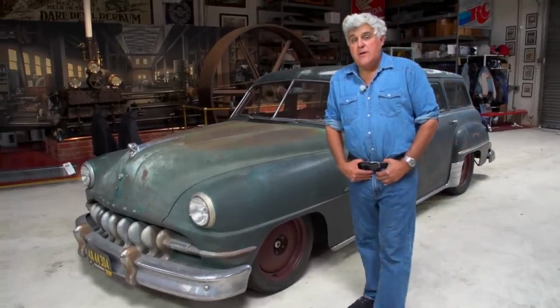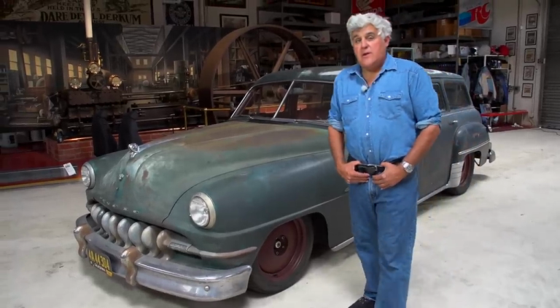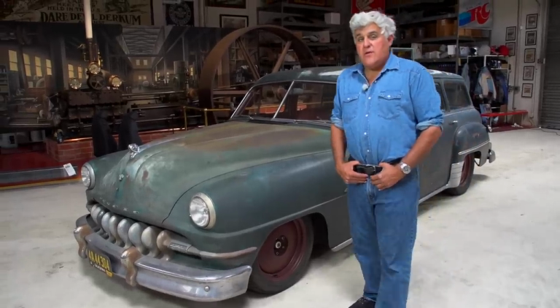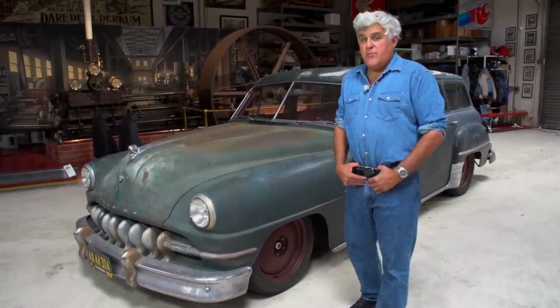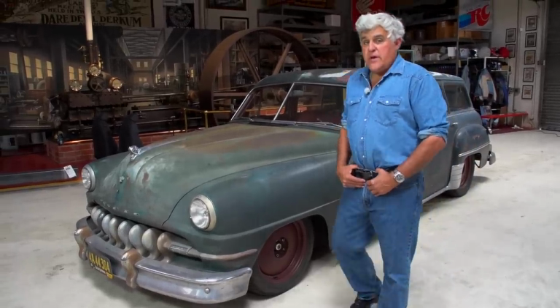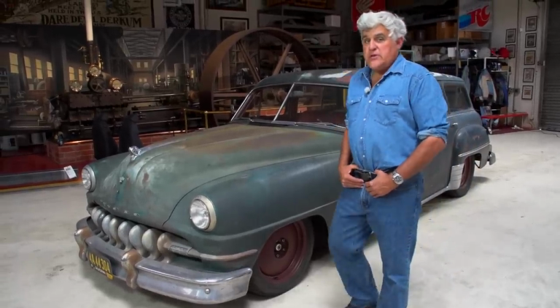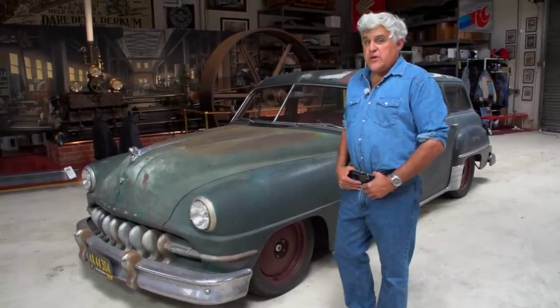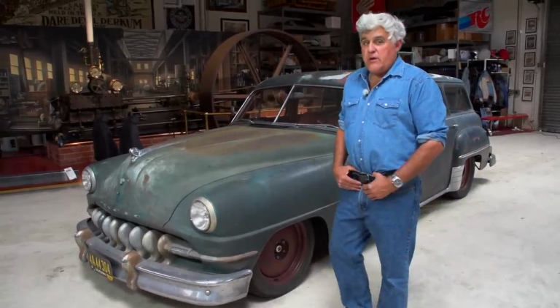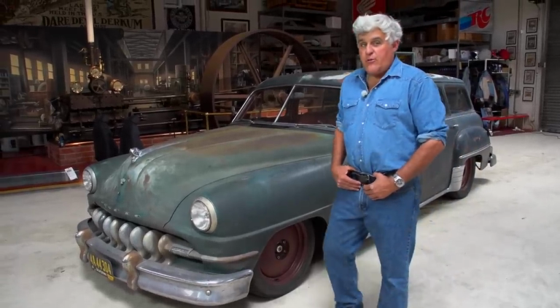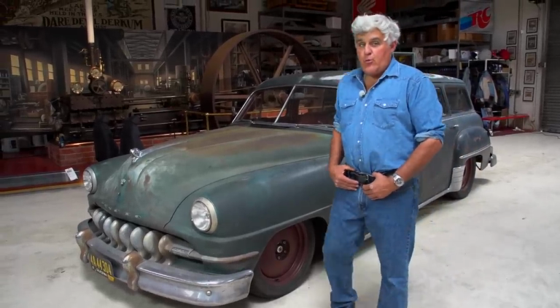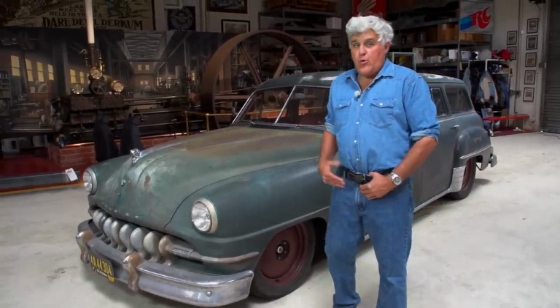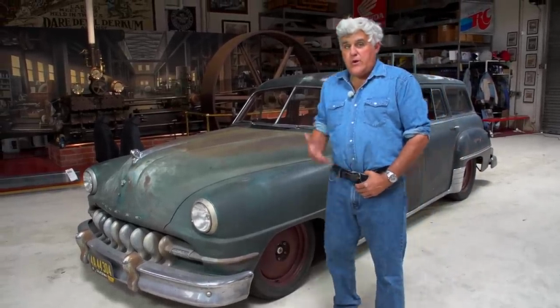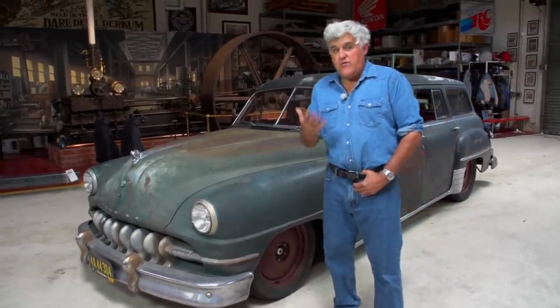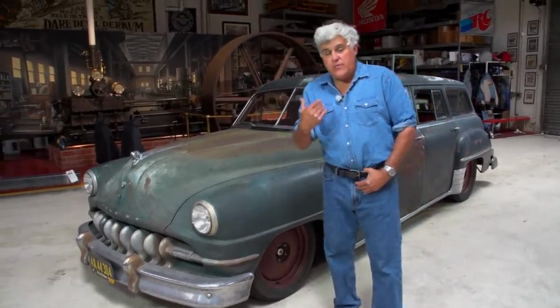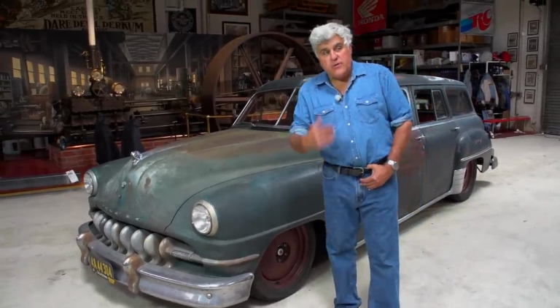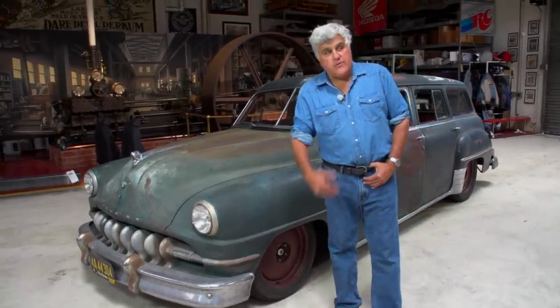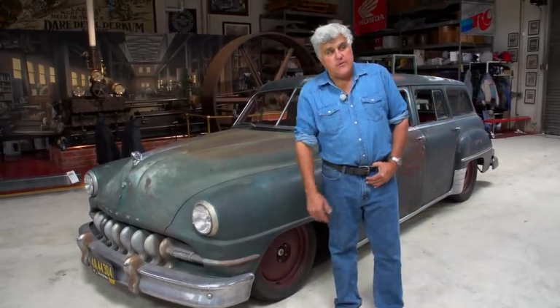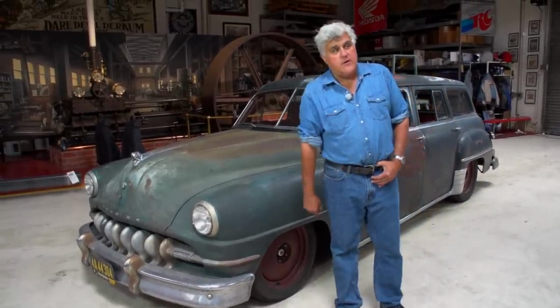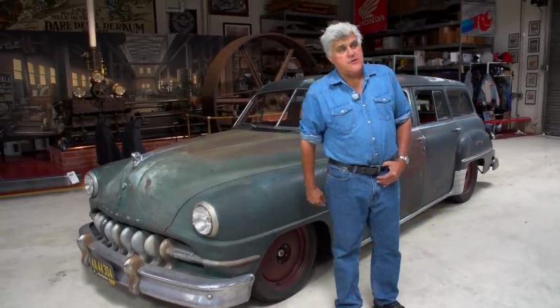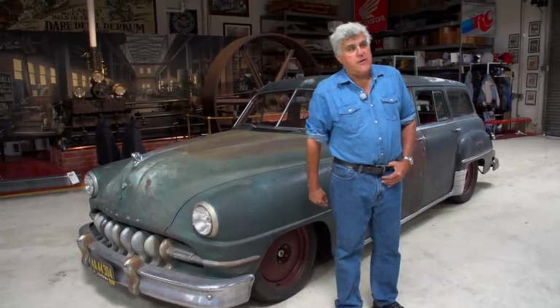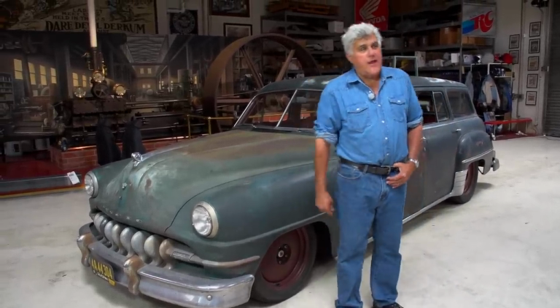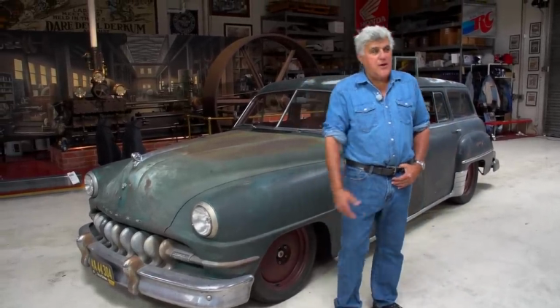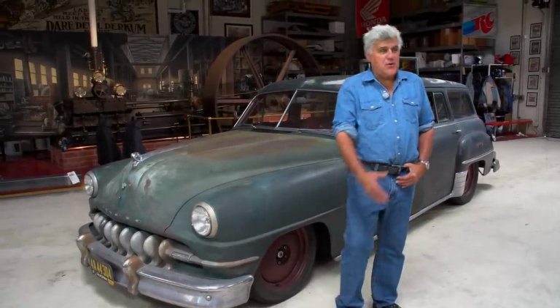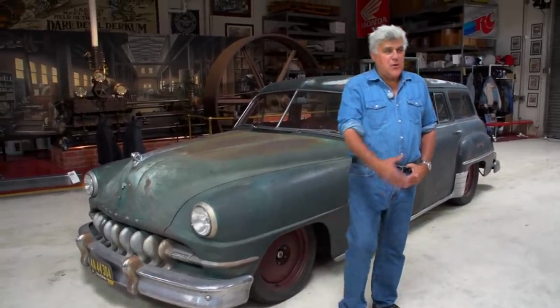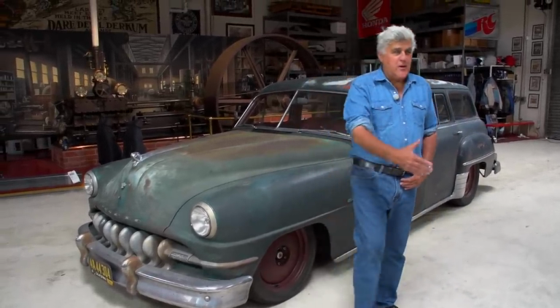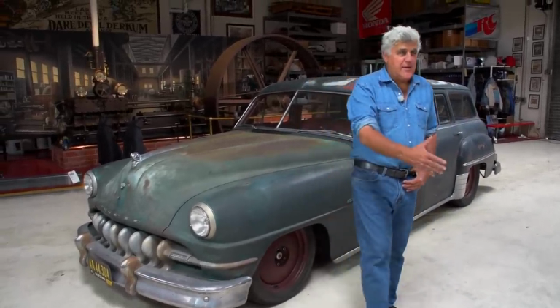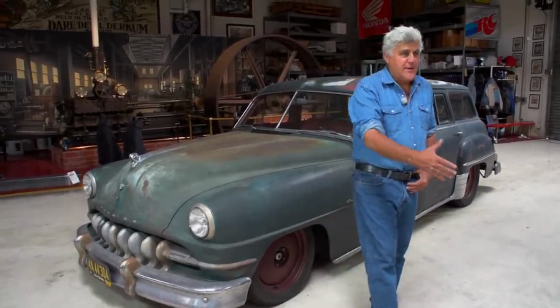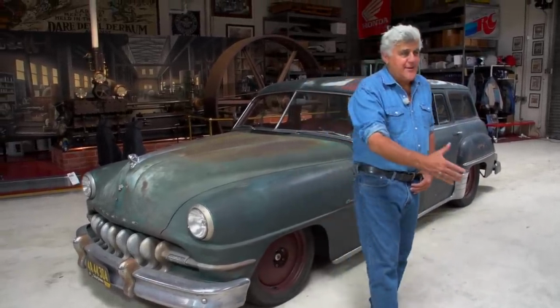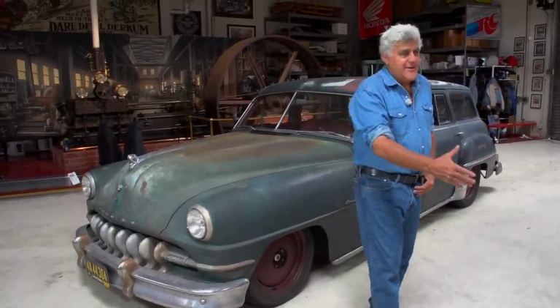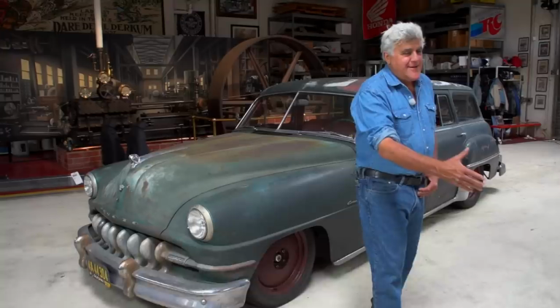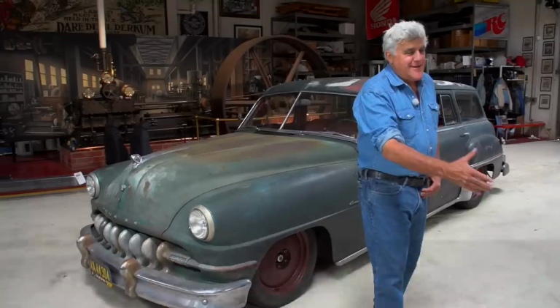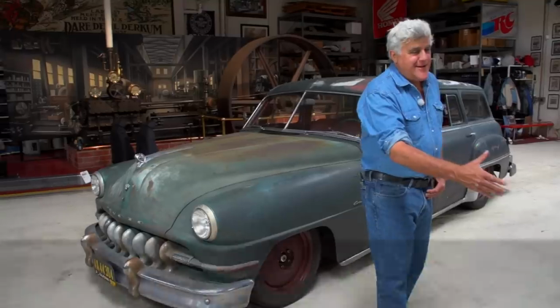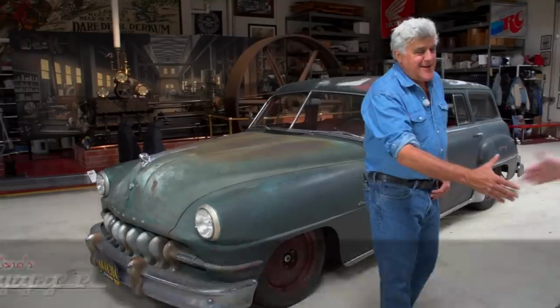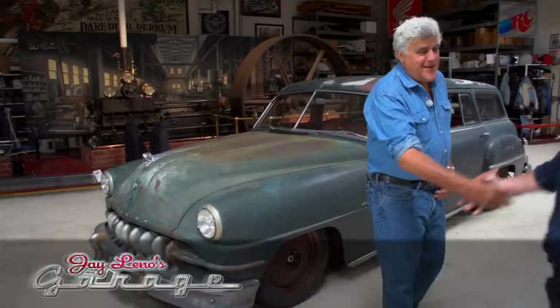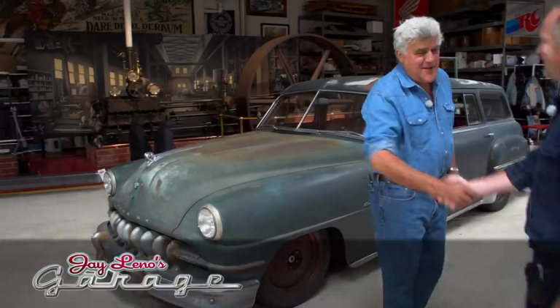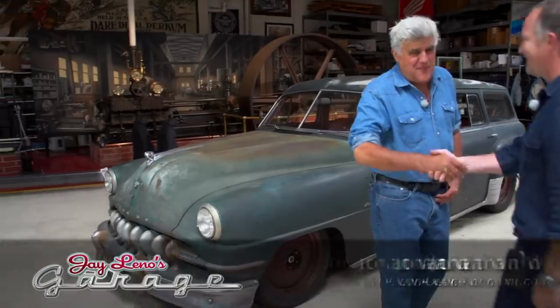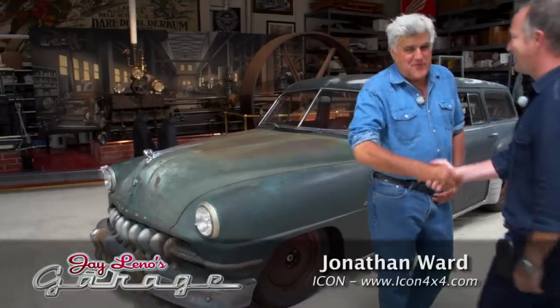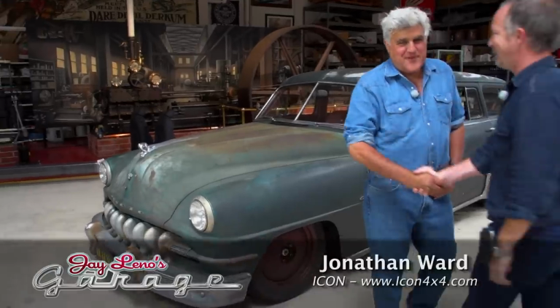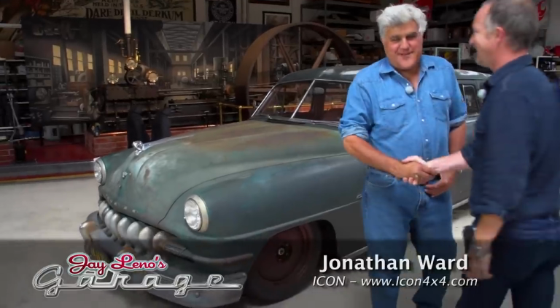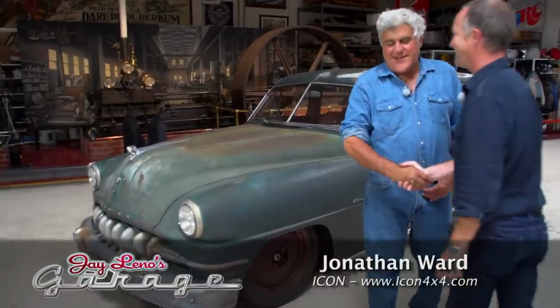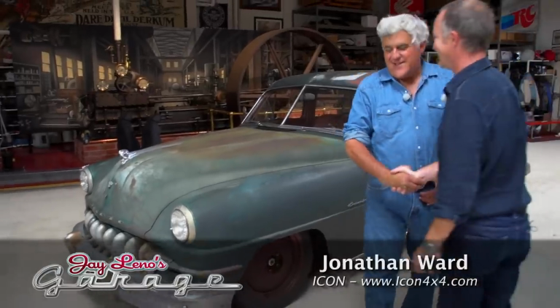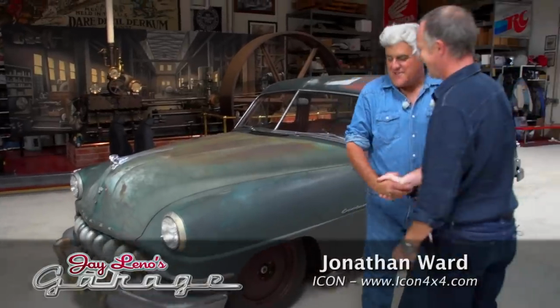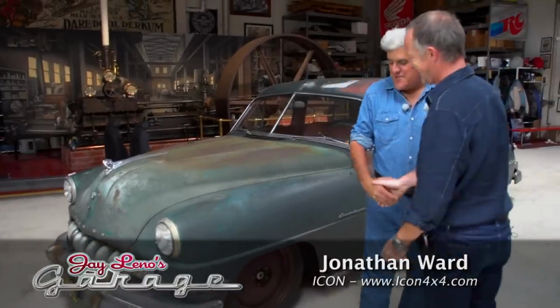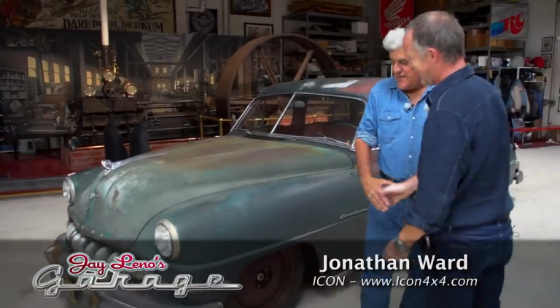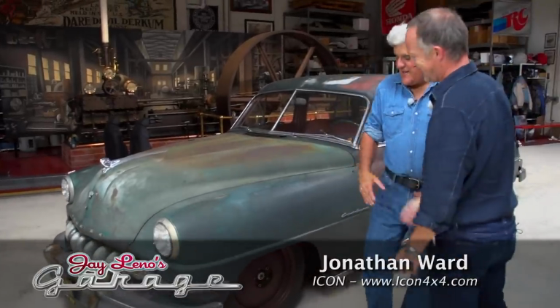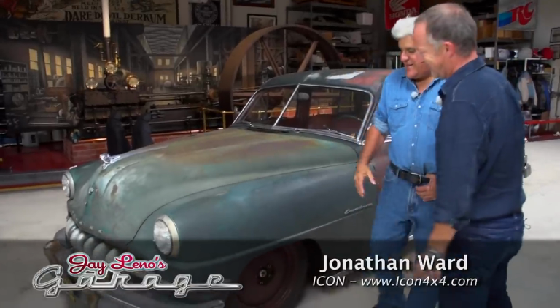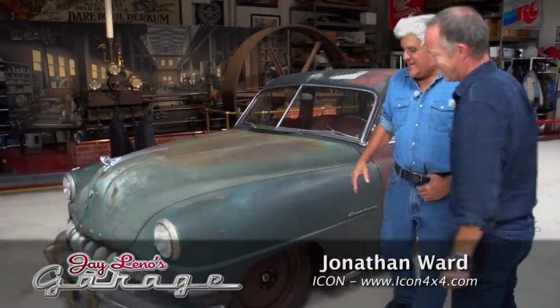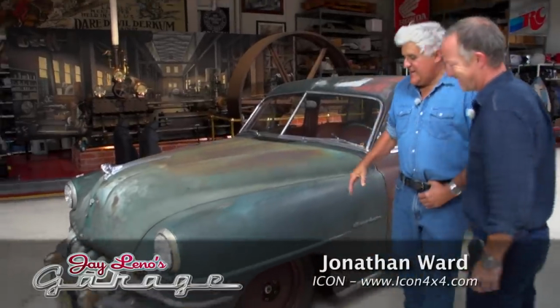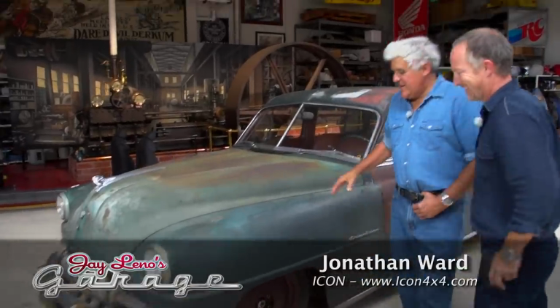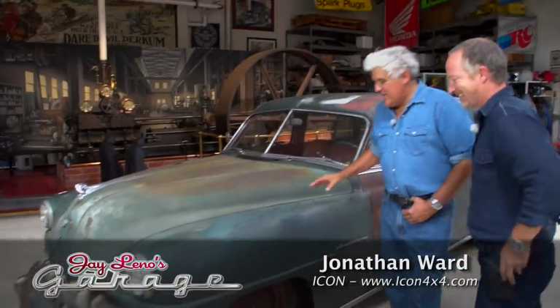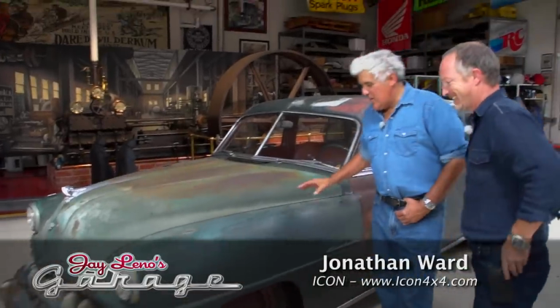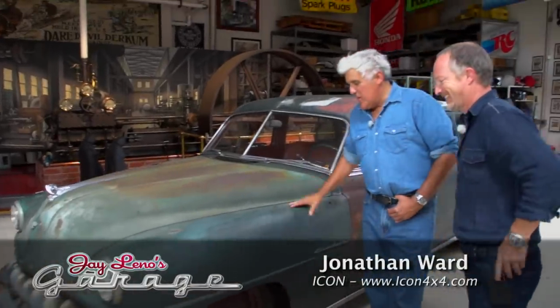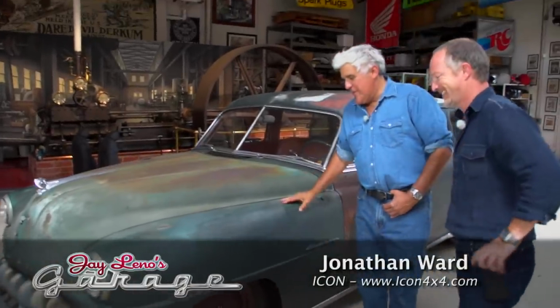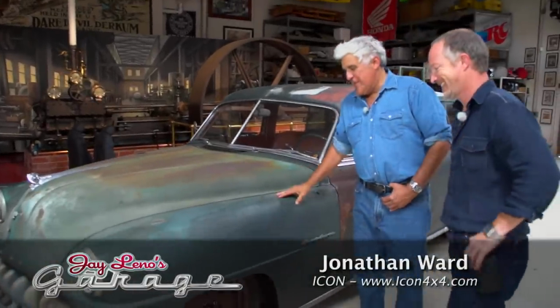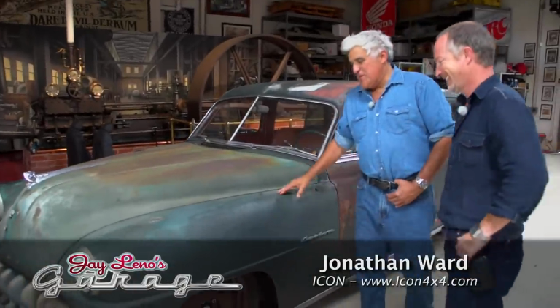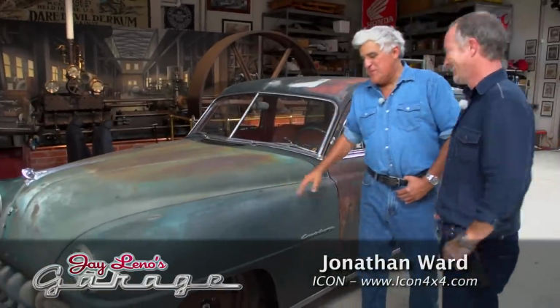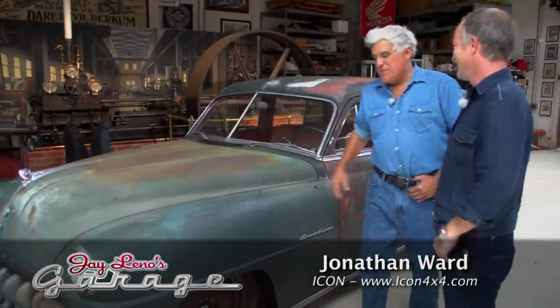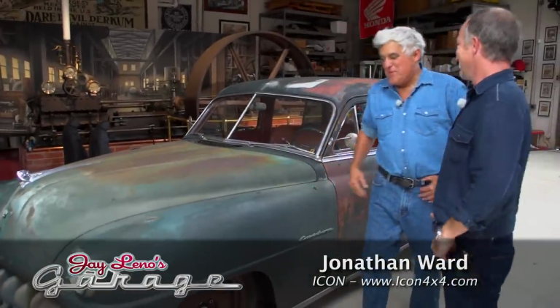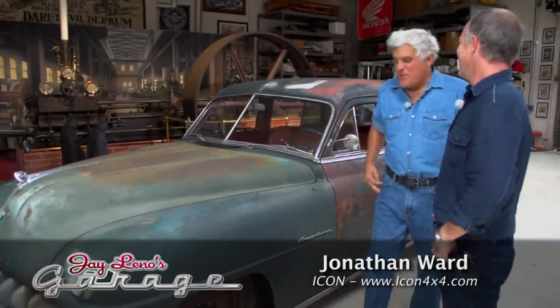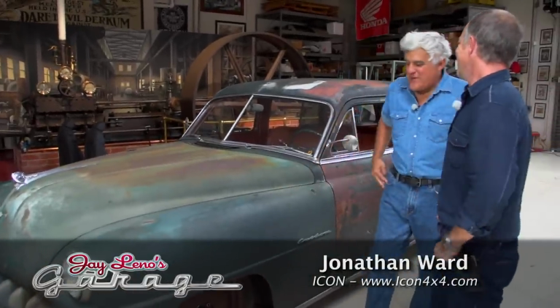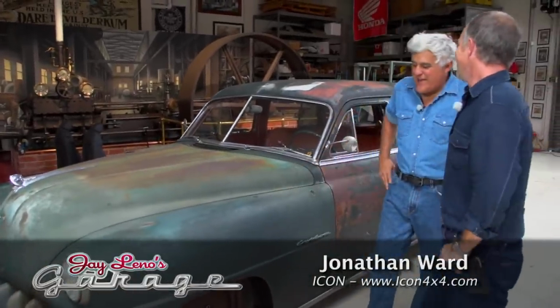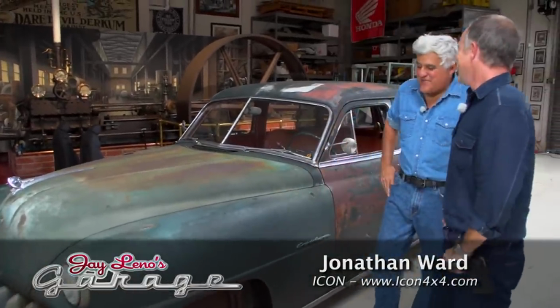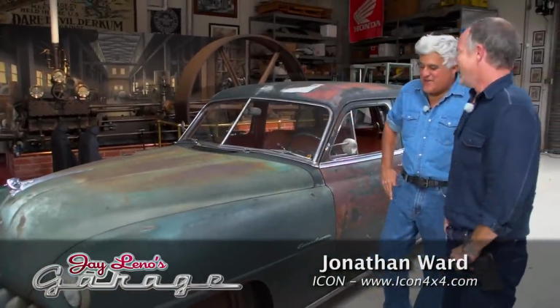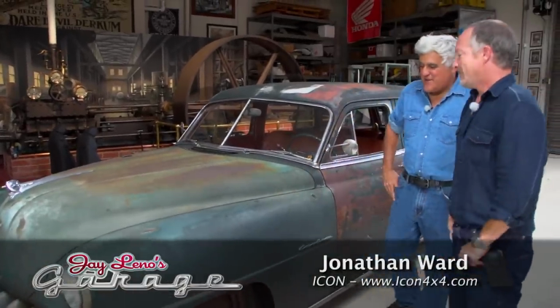Let's bring in Jonathan Ward. He's the builder of this car. Jonathan, how you doing? Good. Good to see you. I love this thing. Let's tell people what we have here.